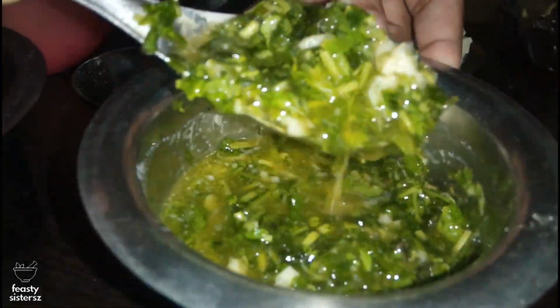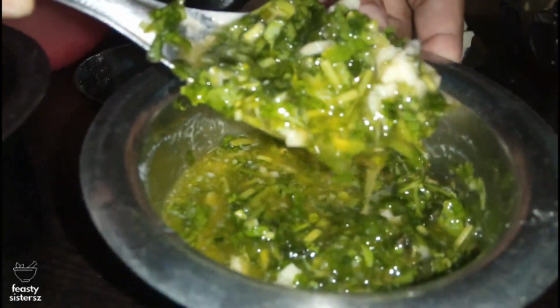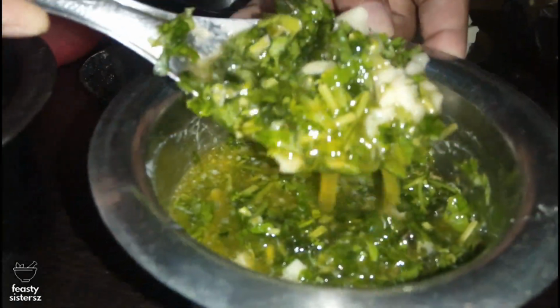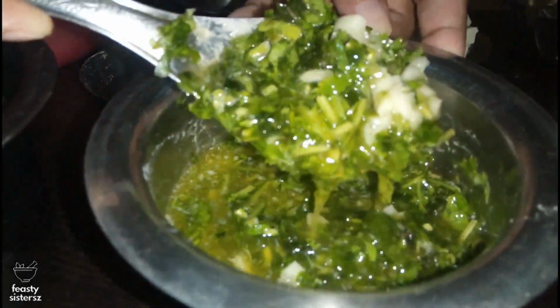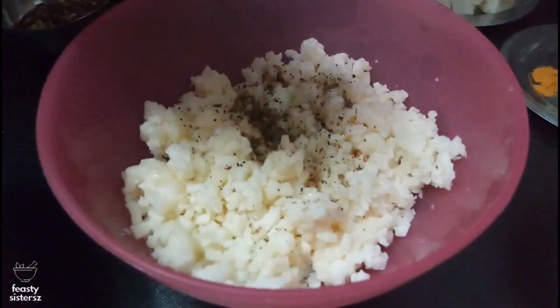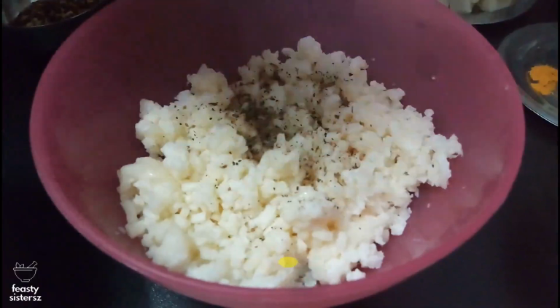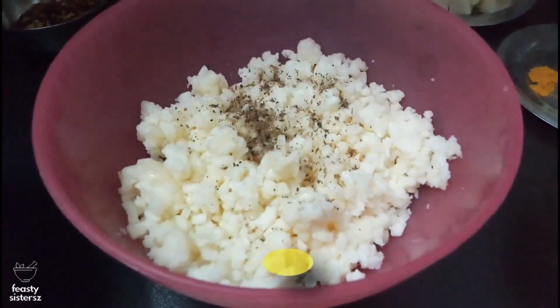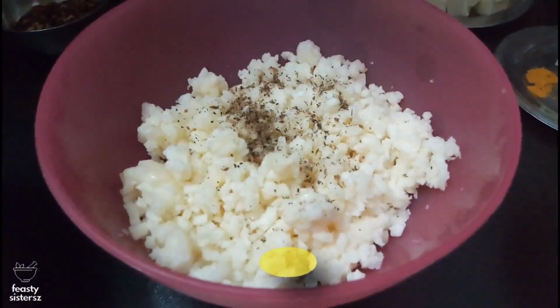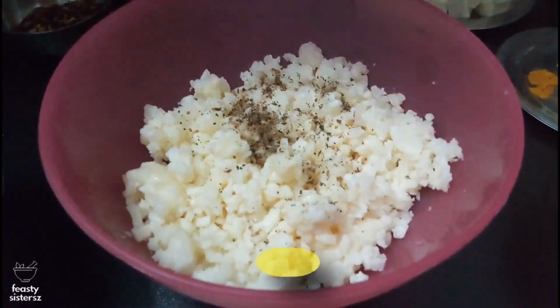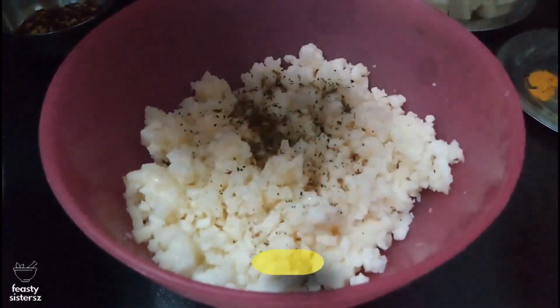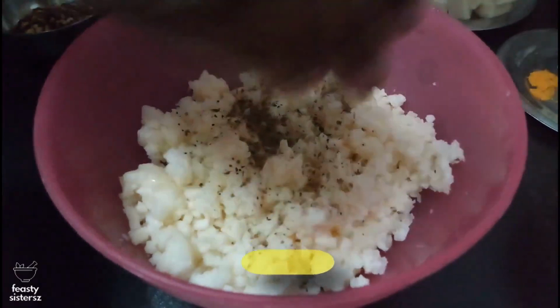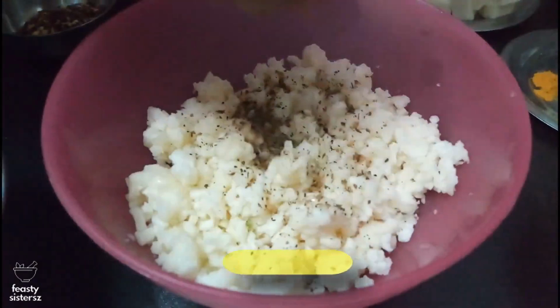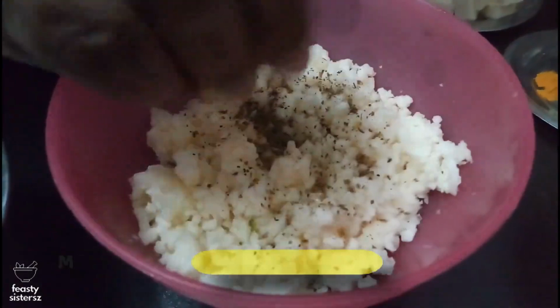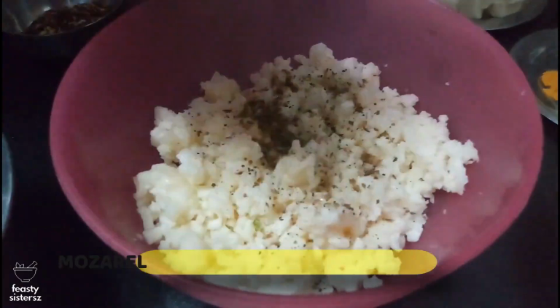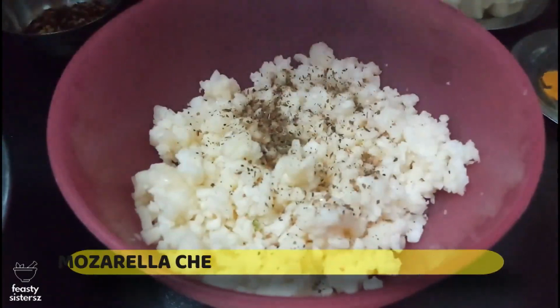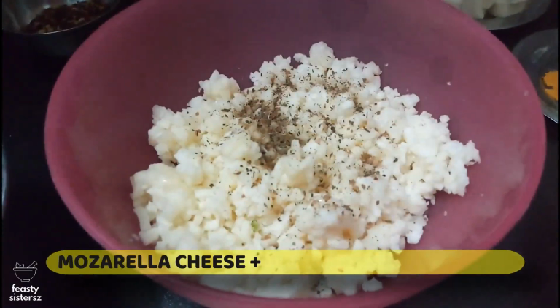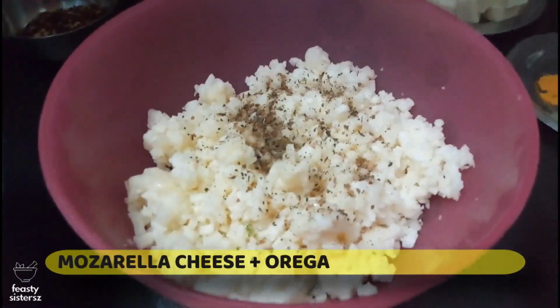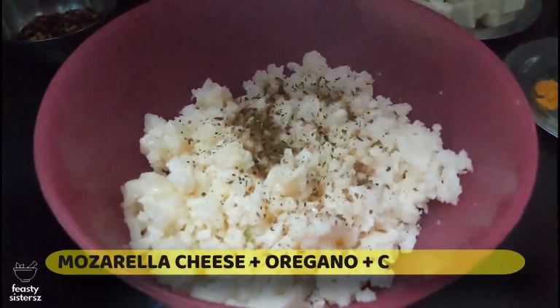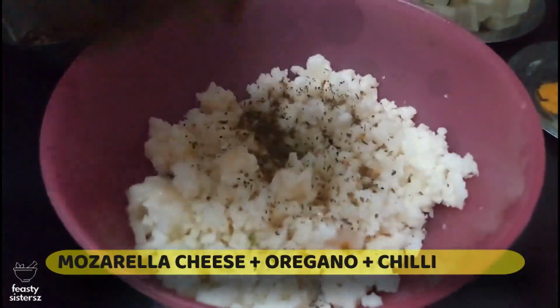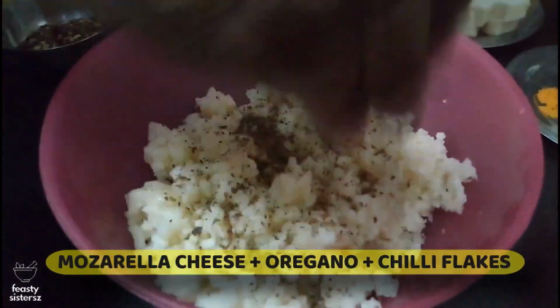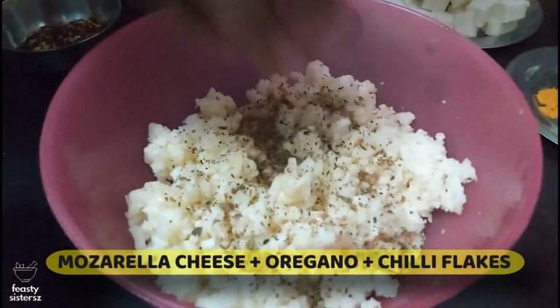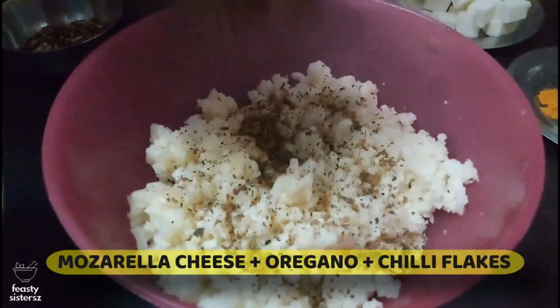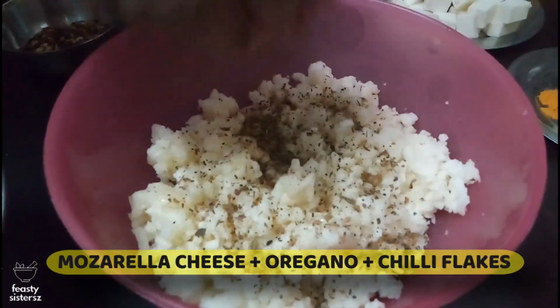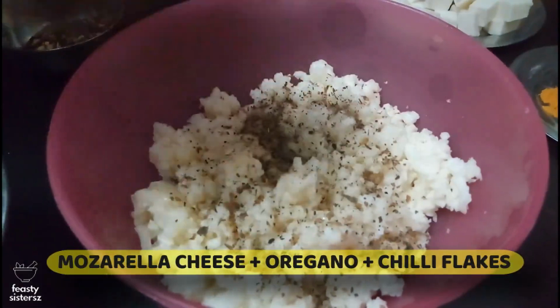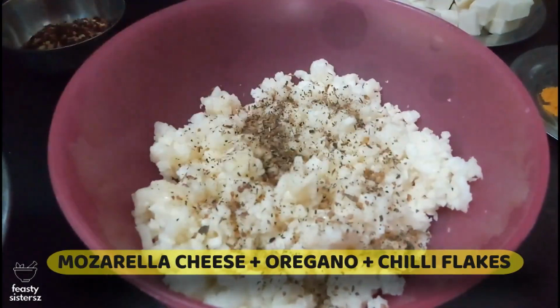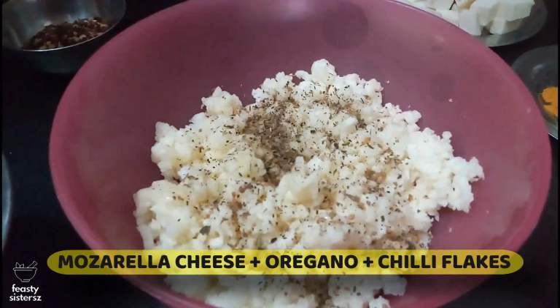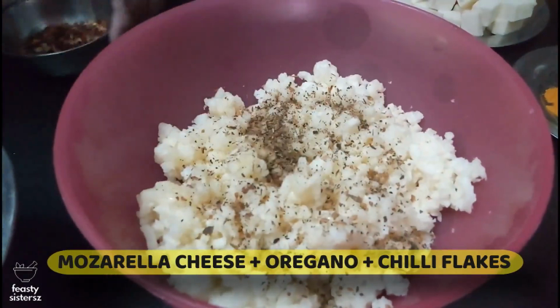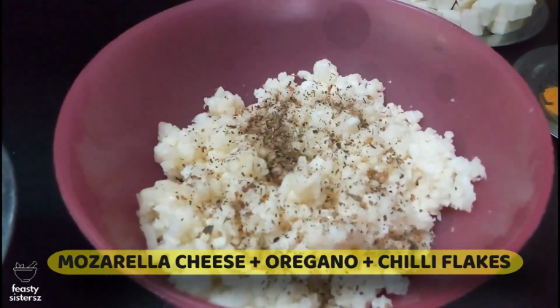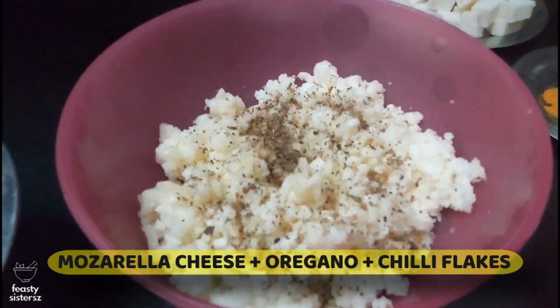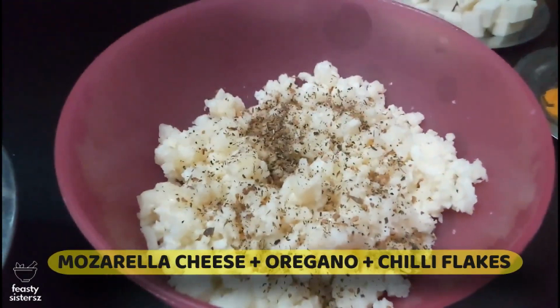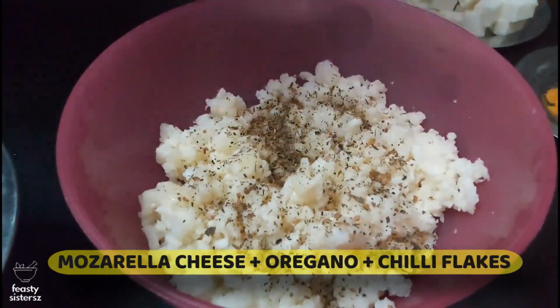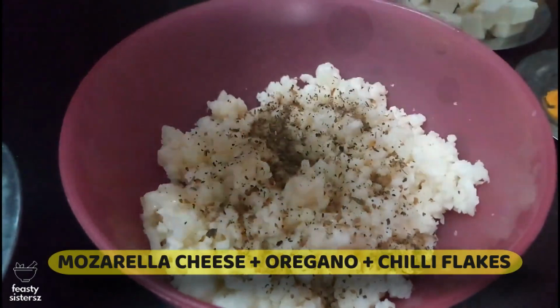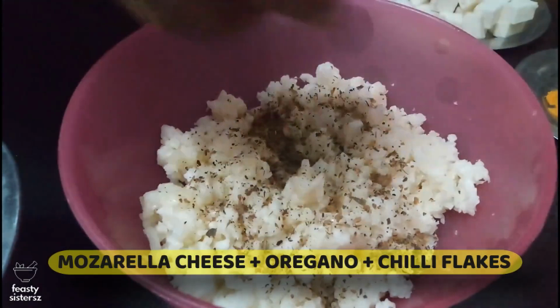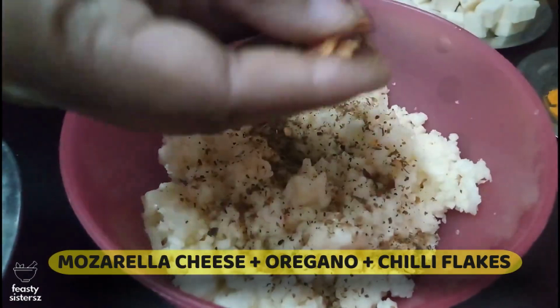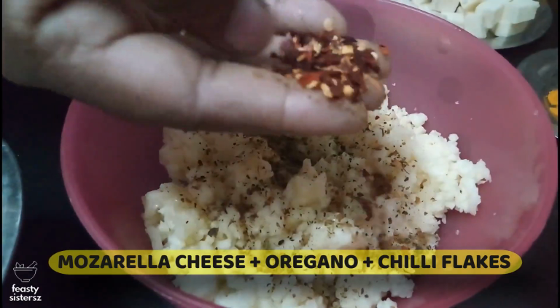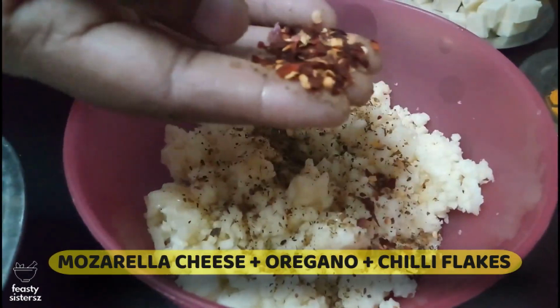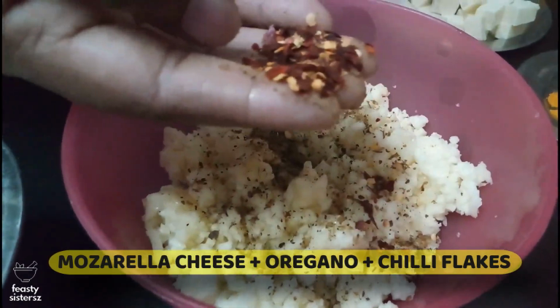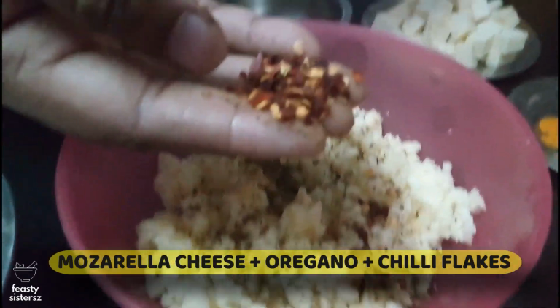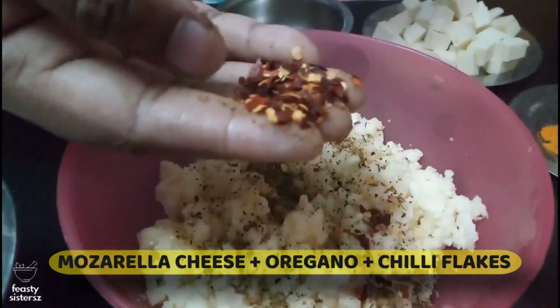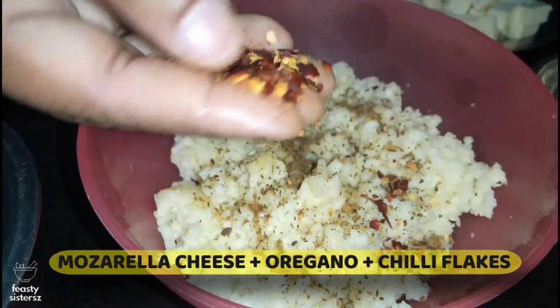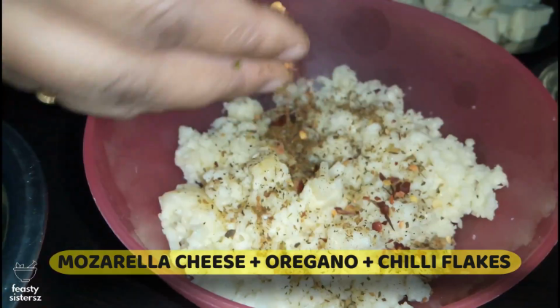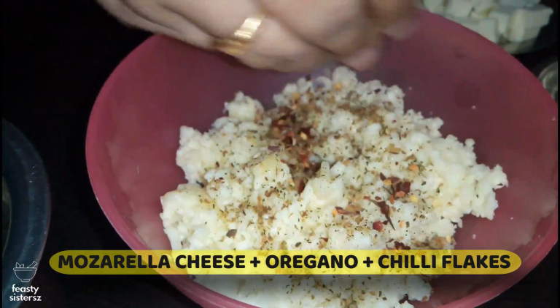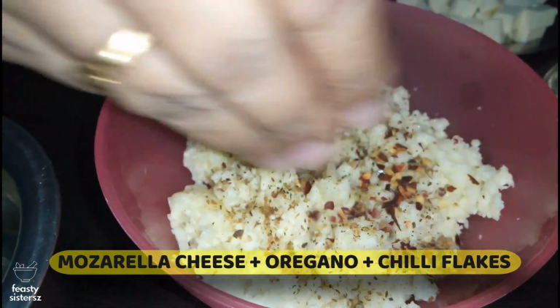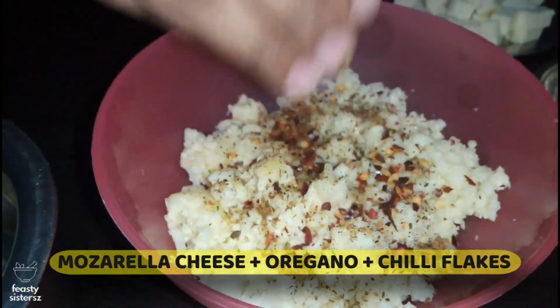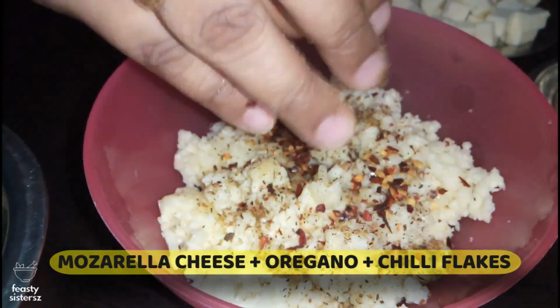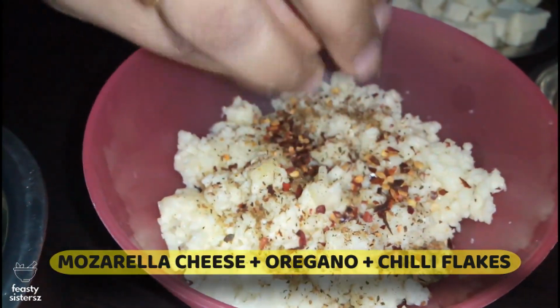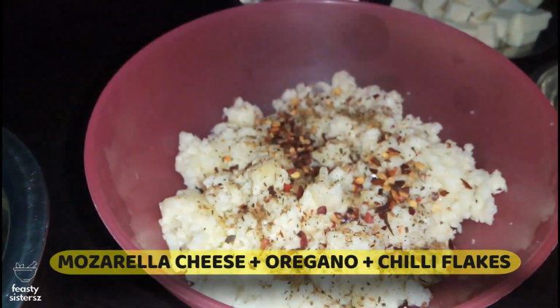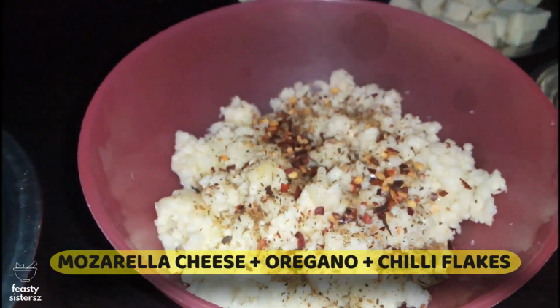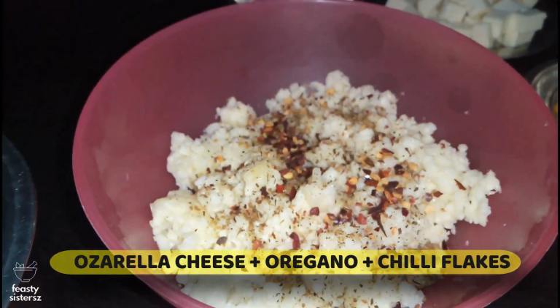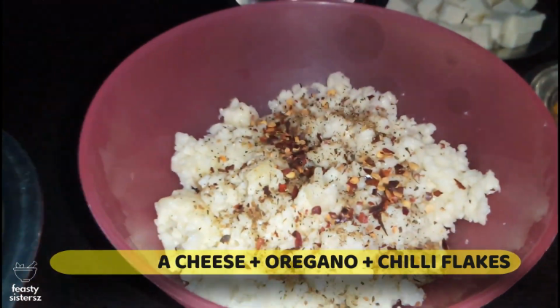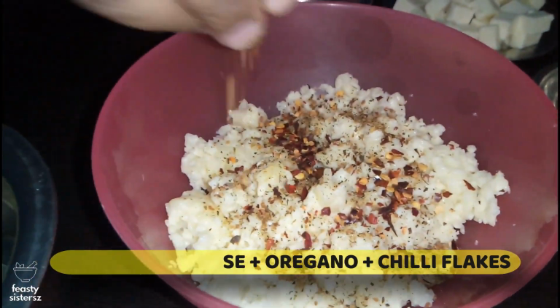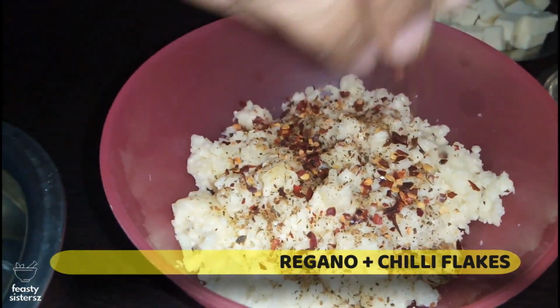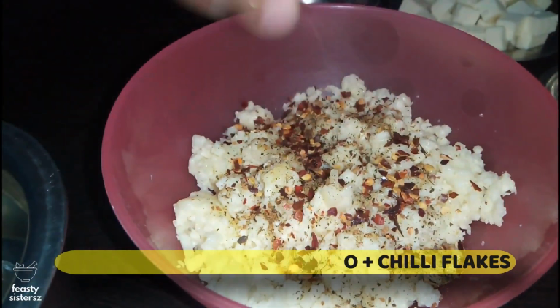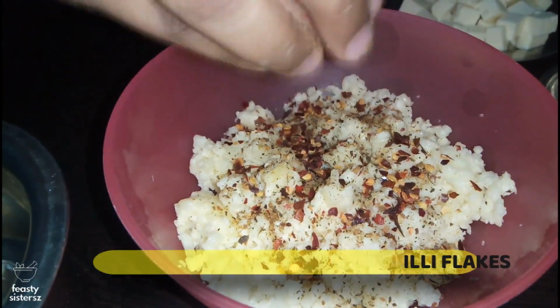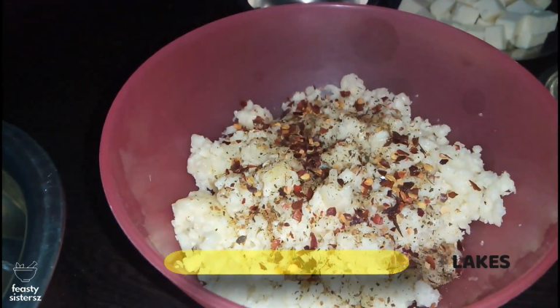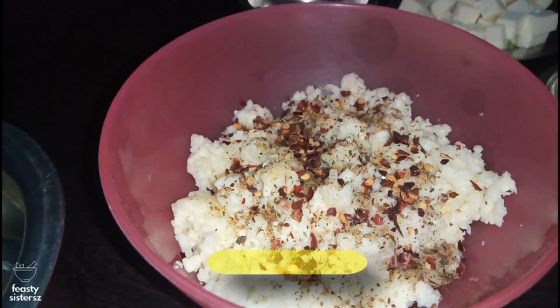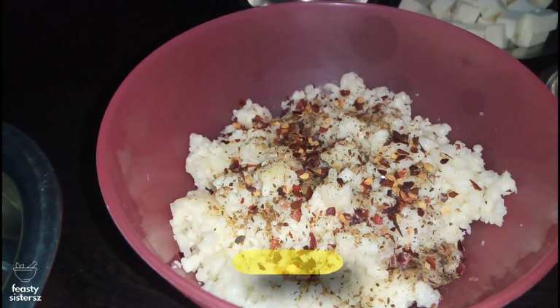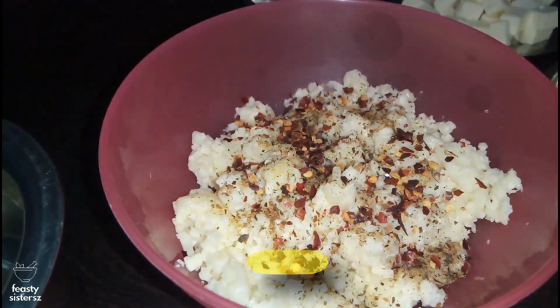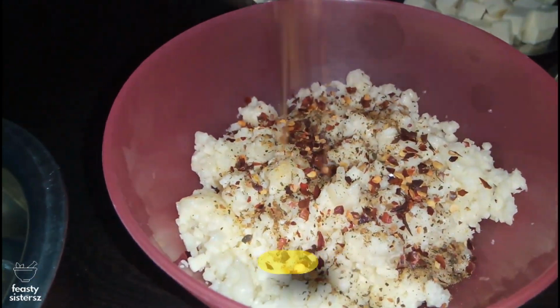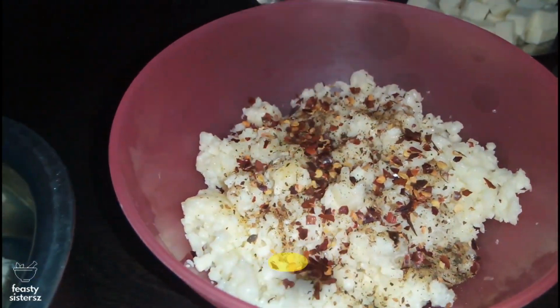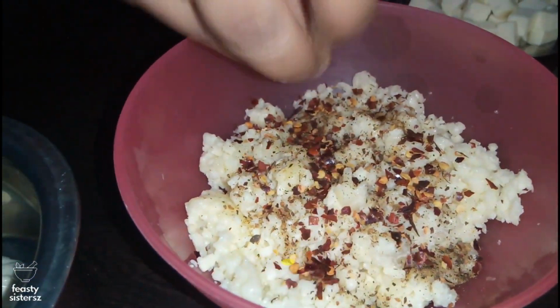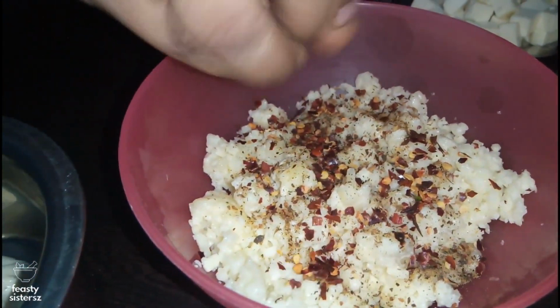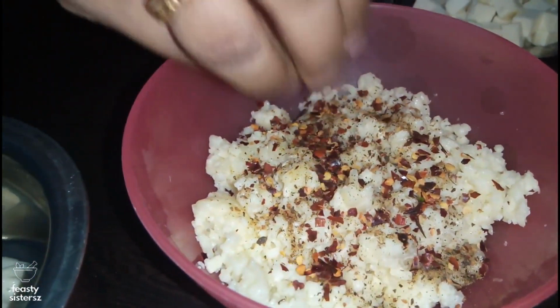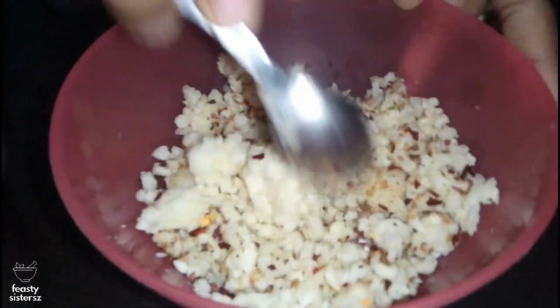To the grated mozzarella cheese, add oregano seasoning and red chilli flakes. Toss them around and keep aside.